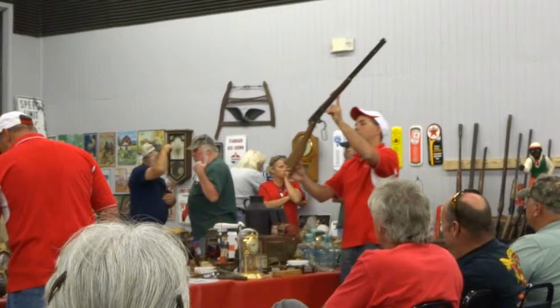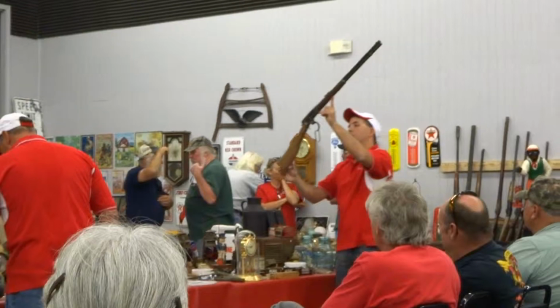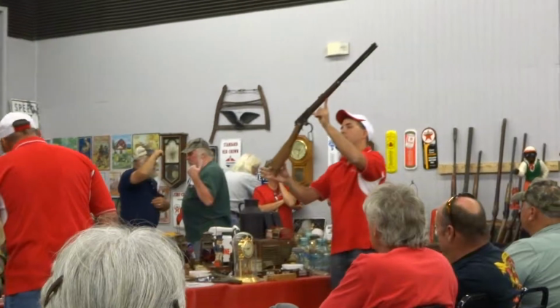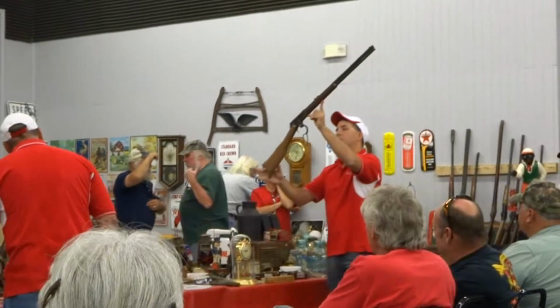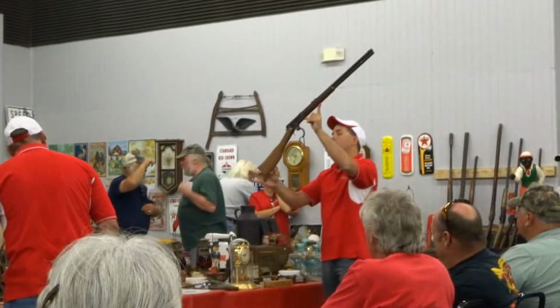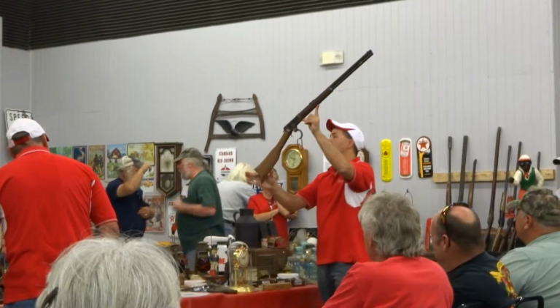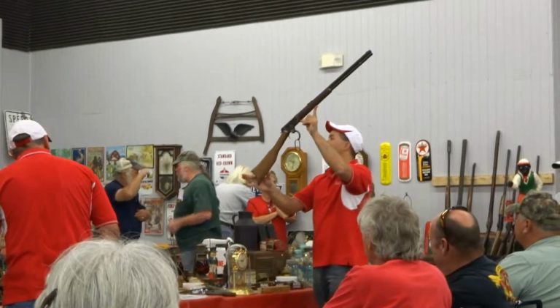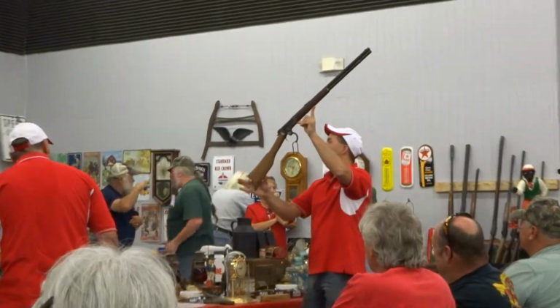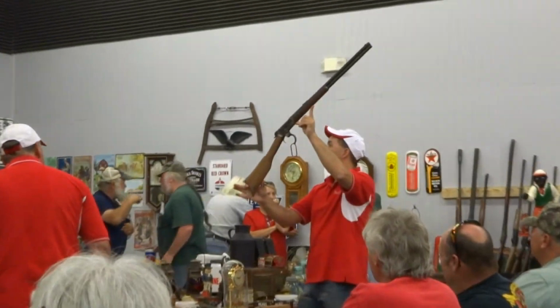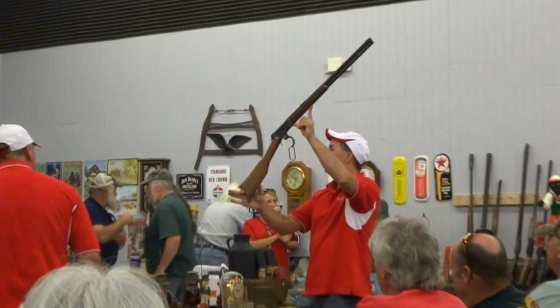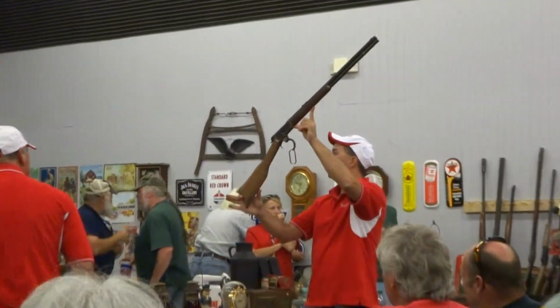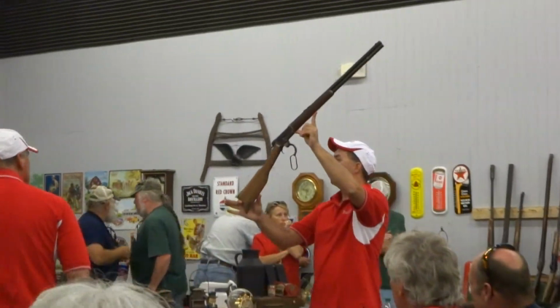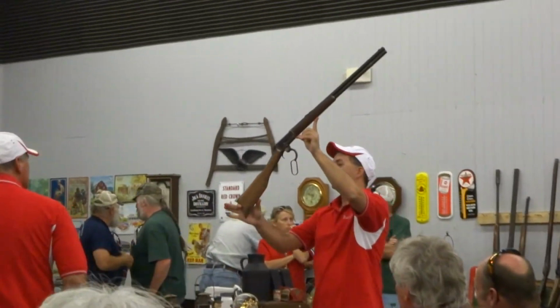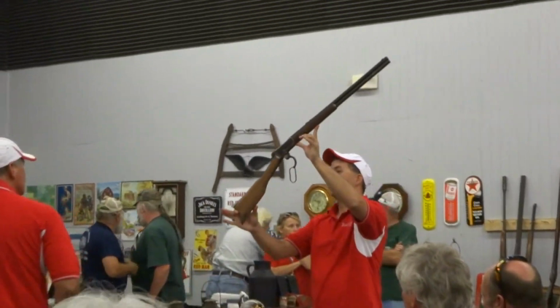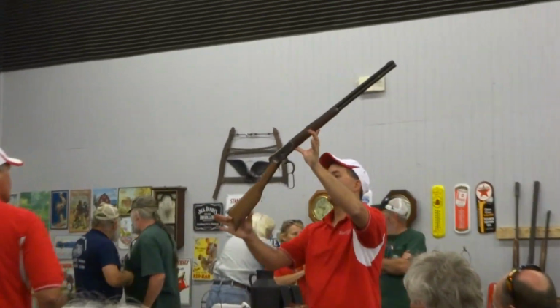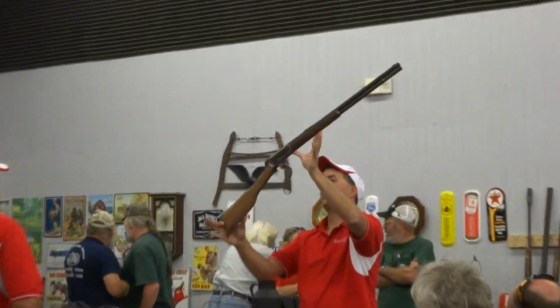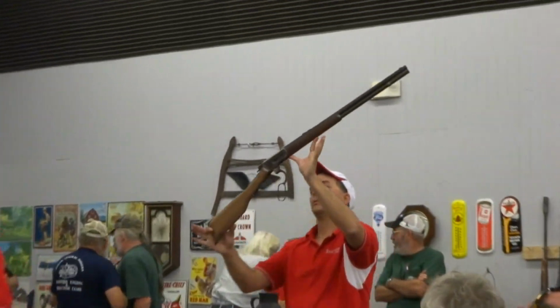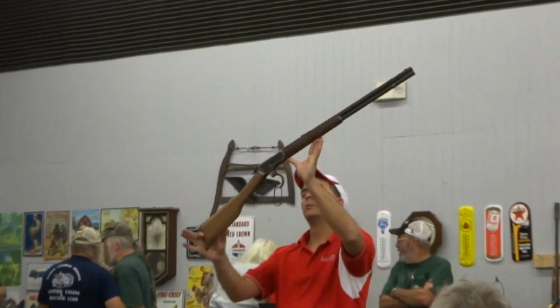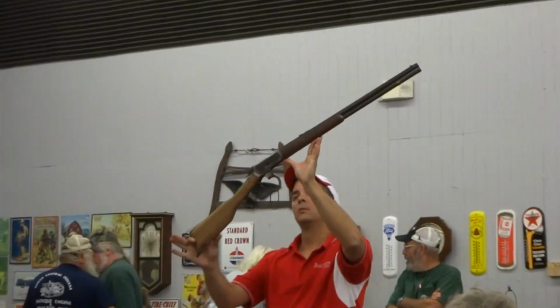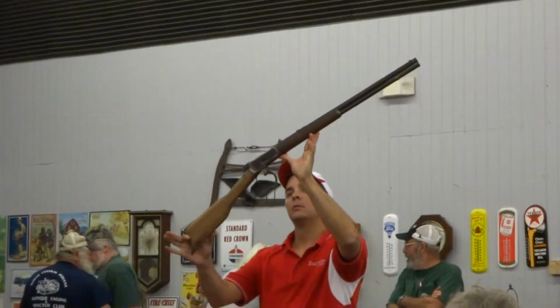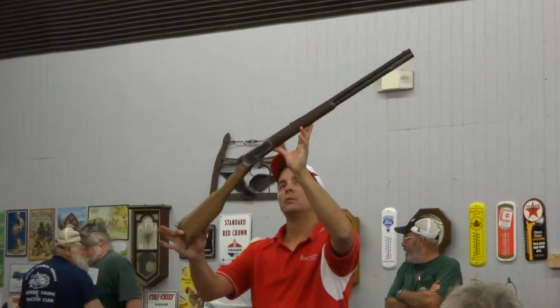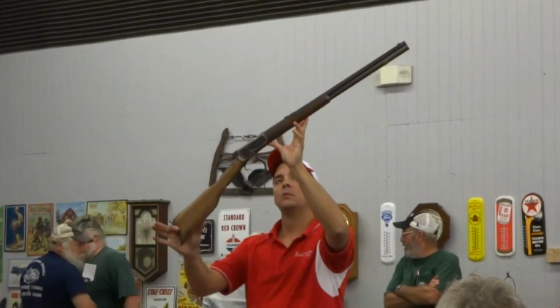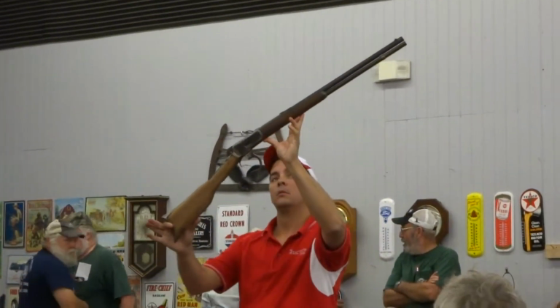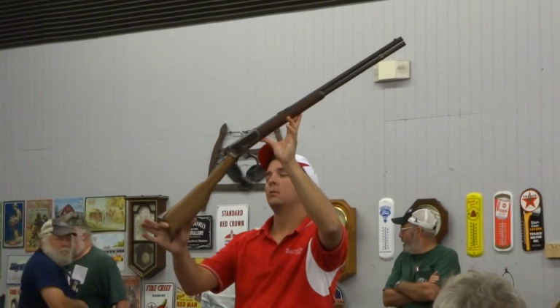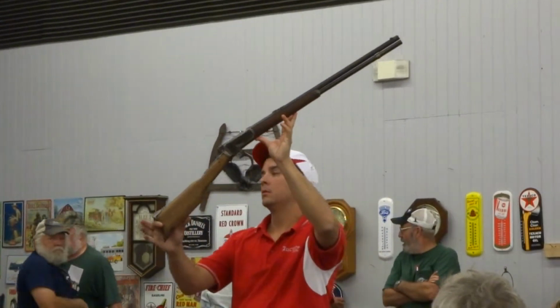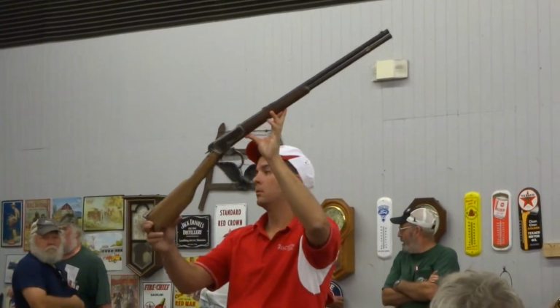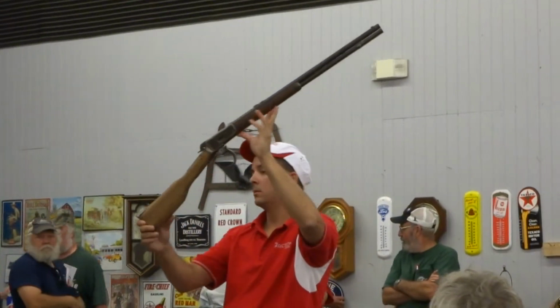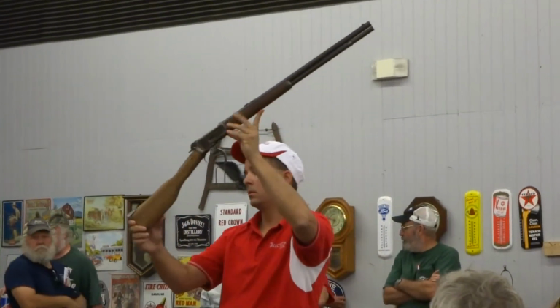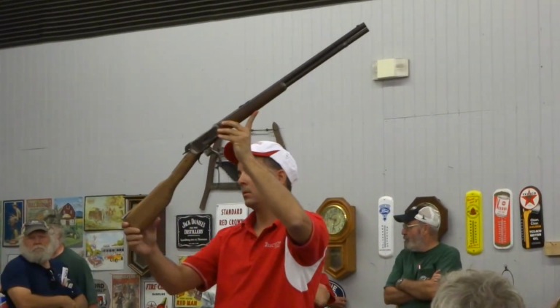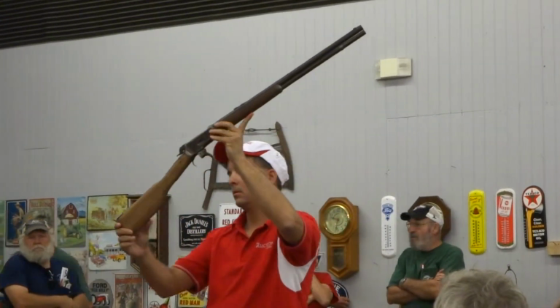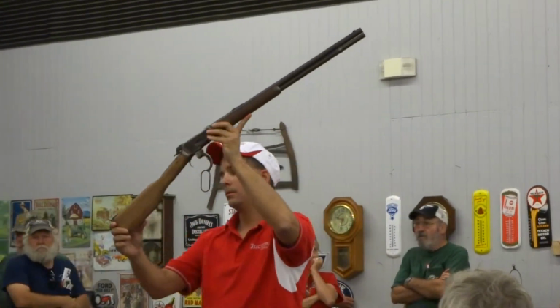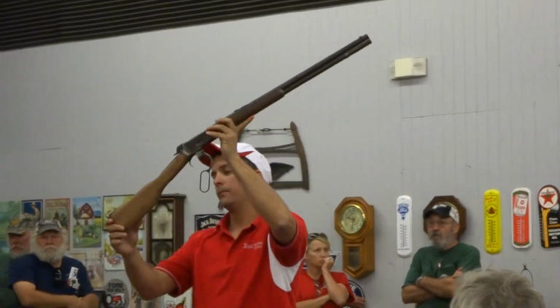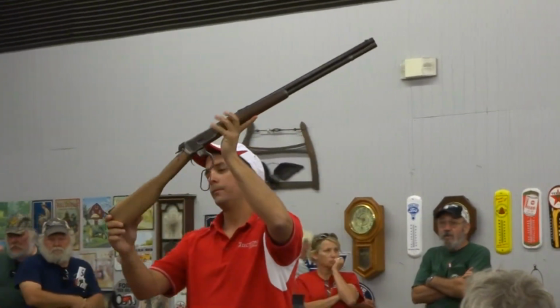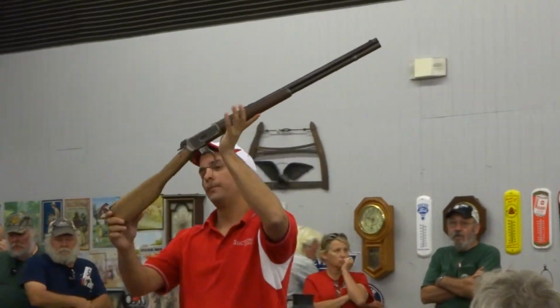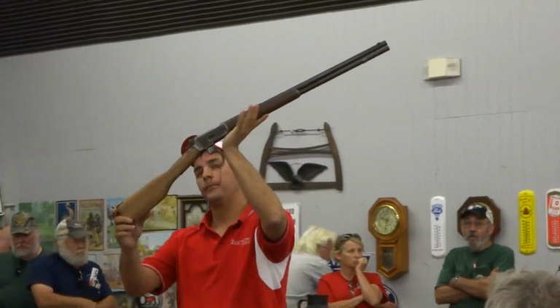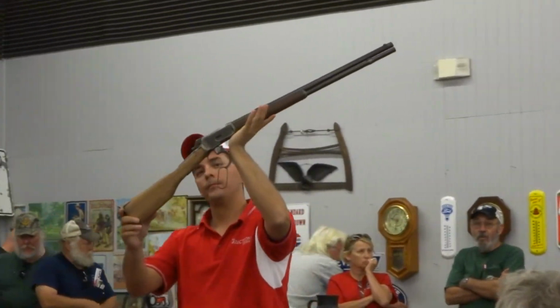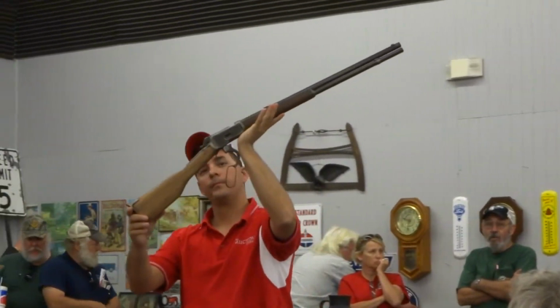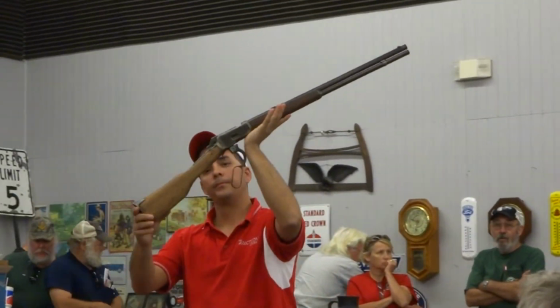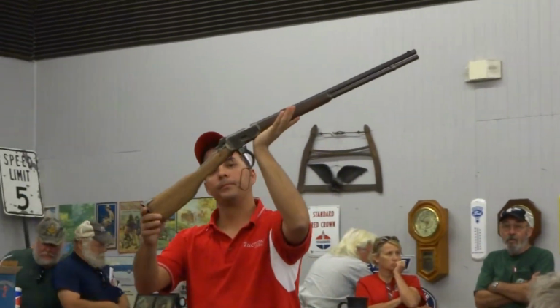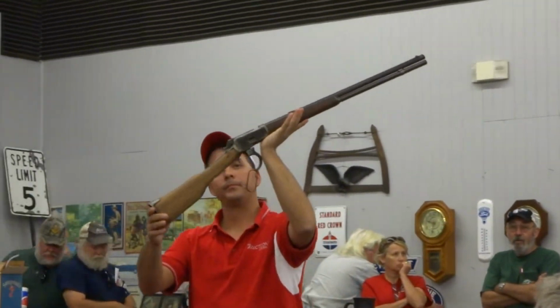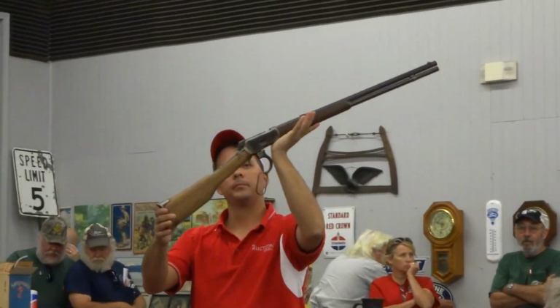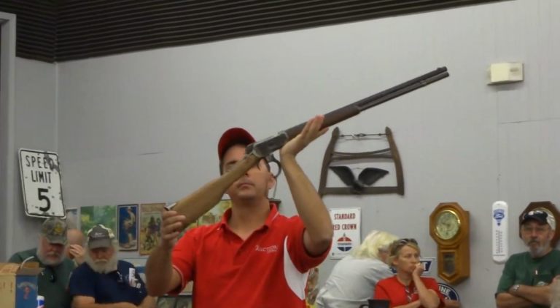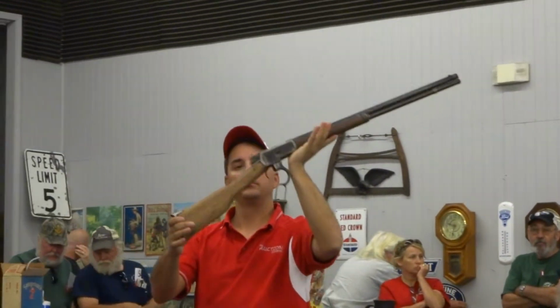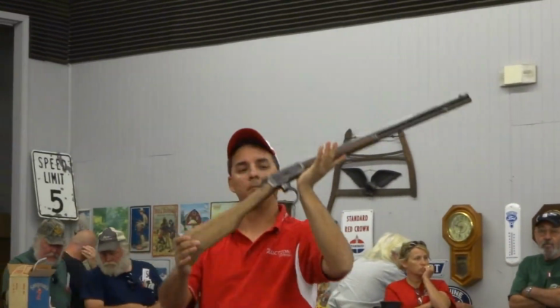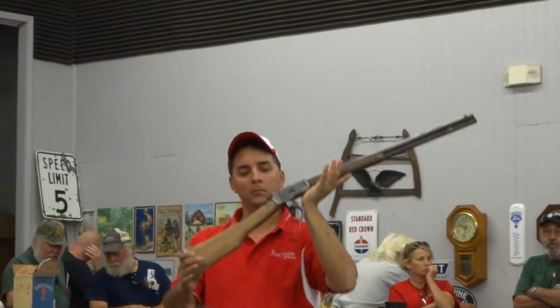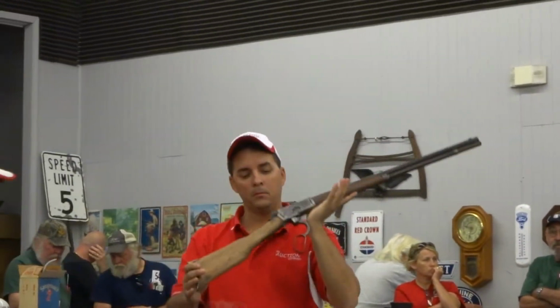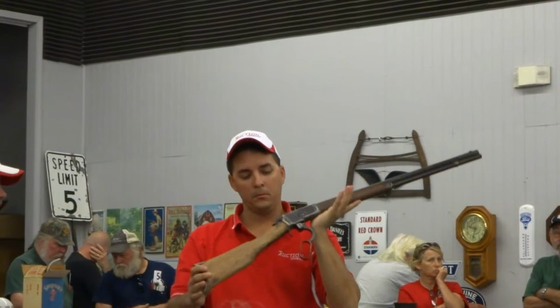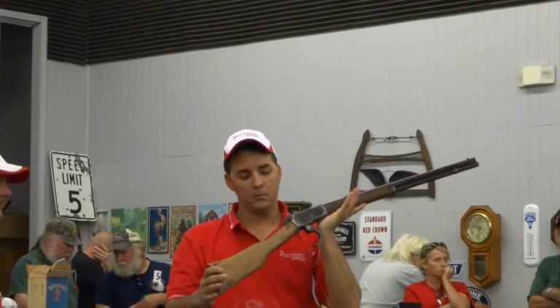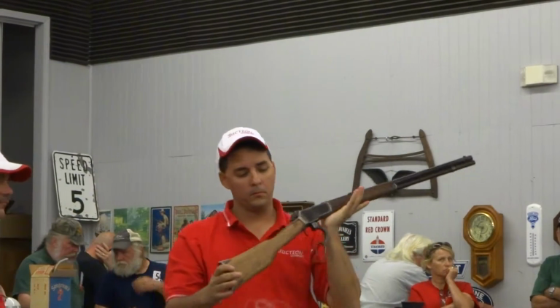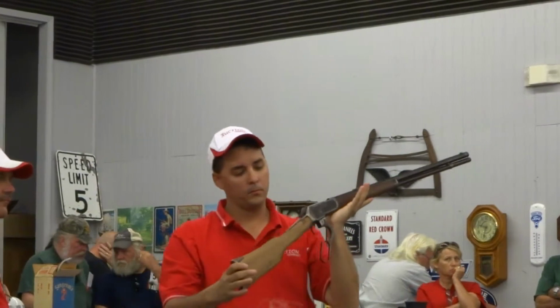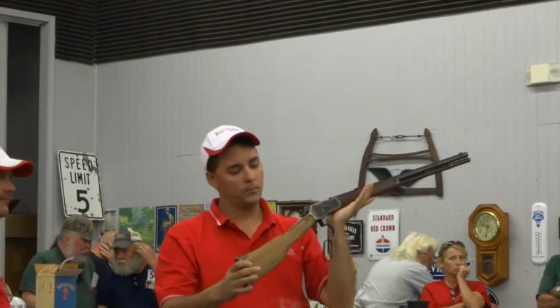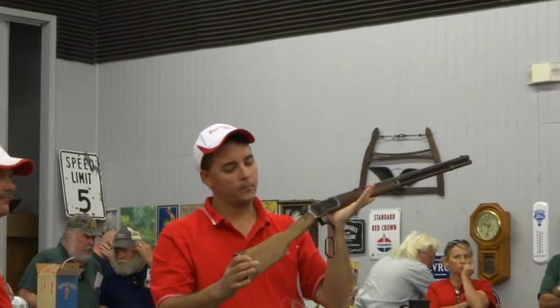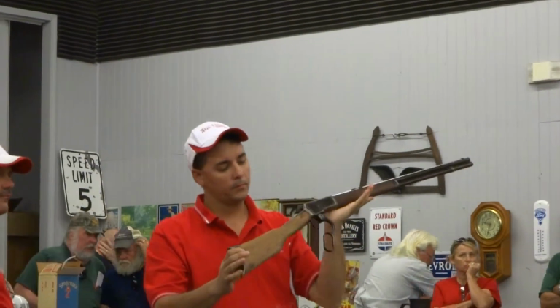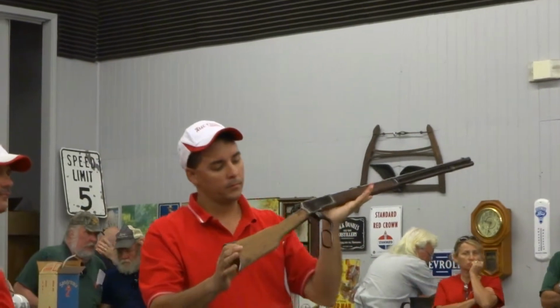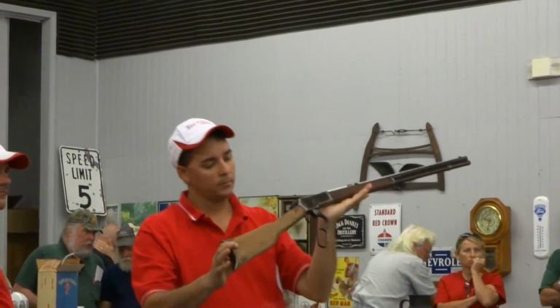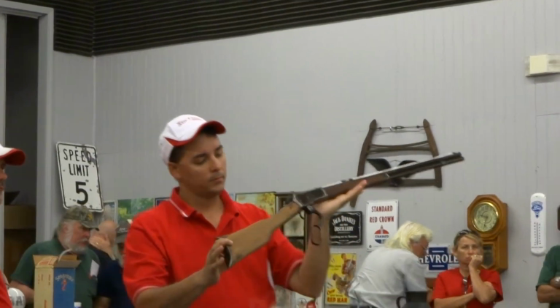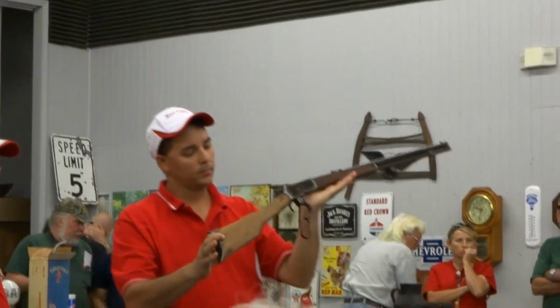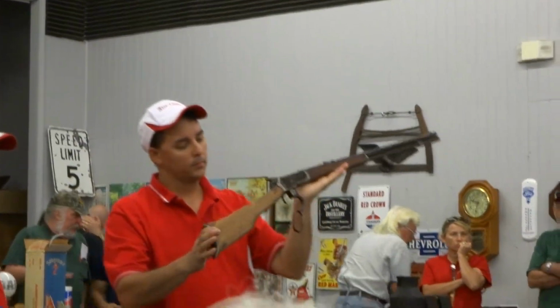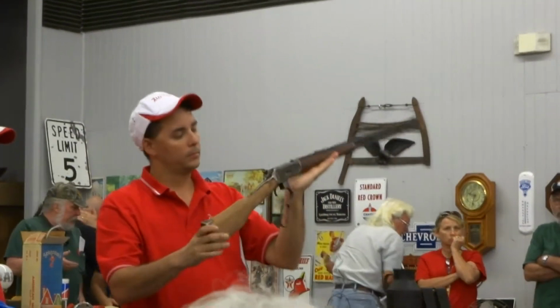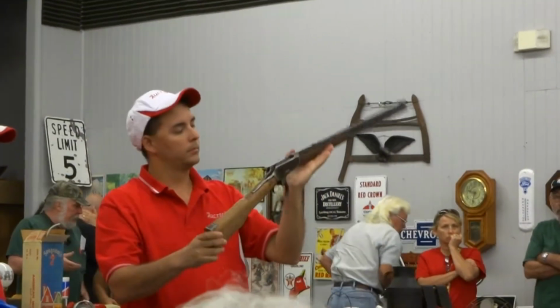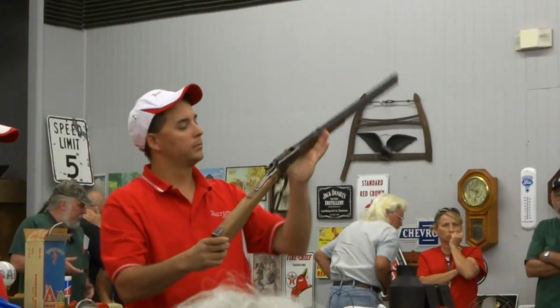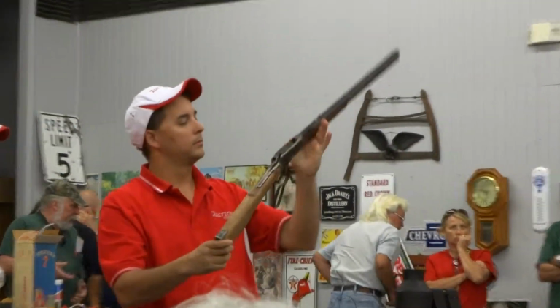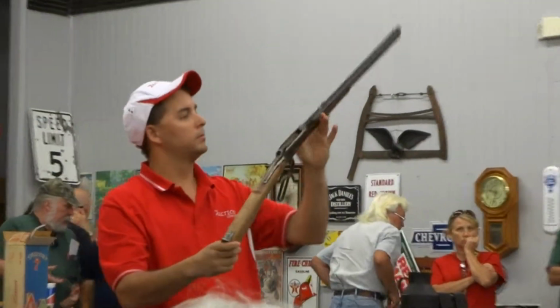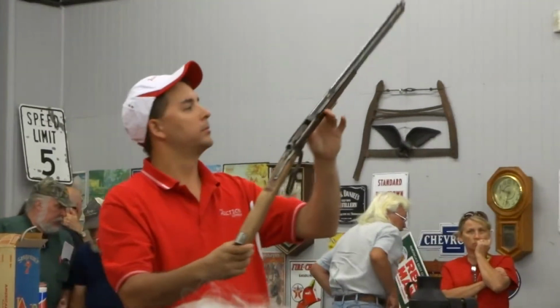There are 10 great guns here. No paperwork required. These are estate guns. We're going to go right down to the order and sell 10 in a row.